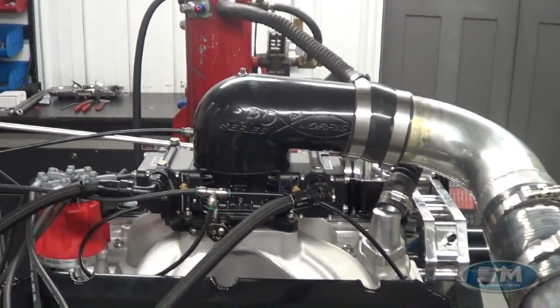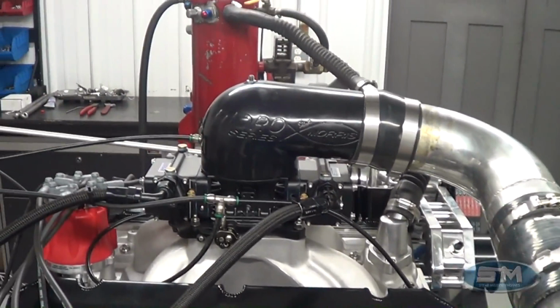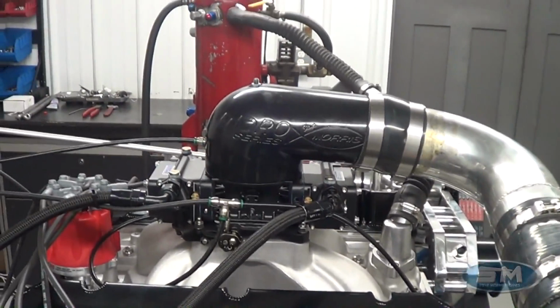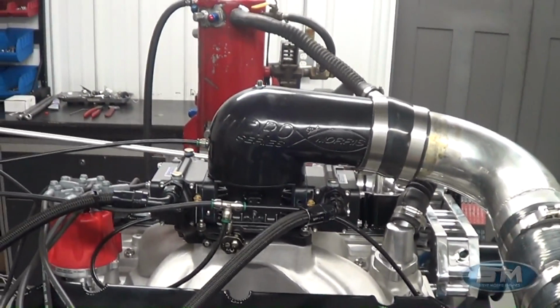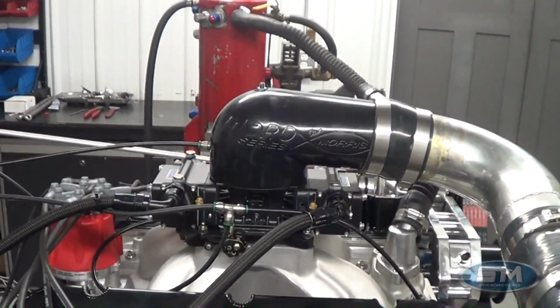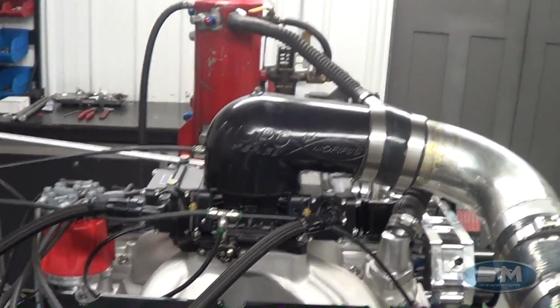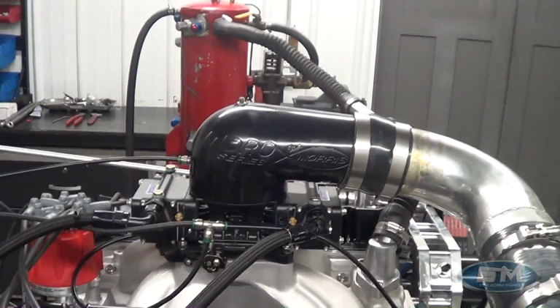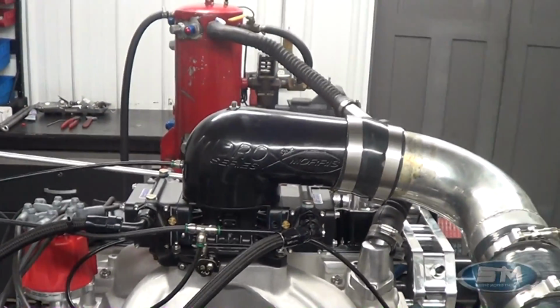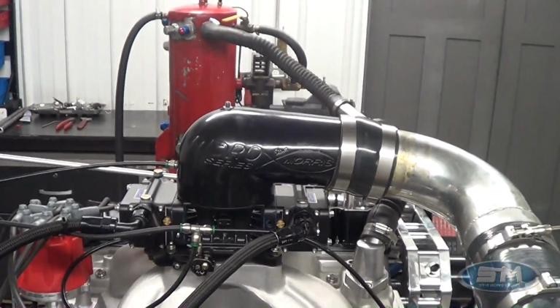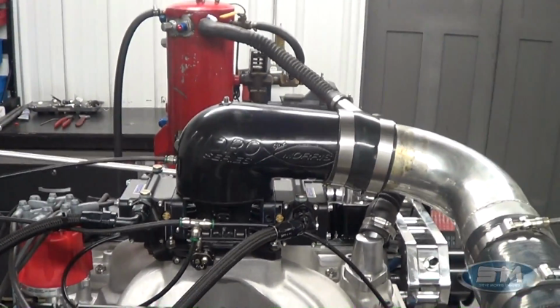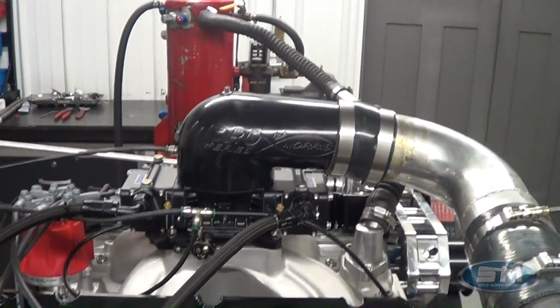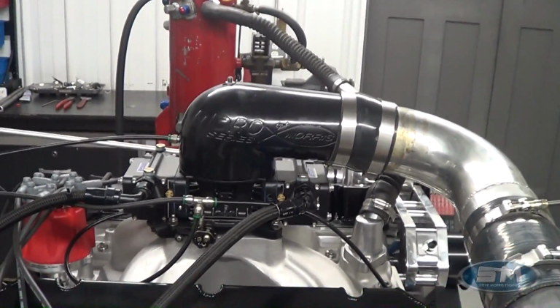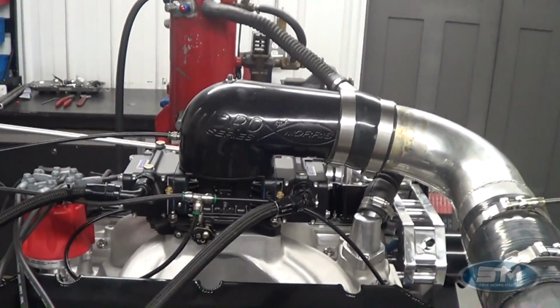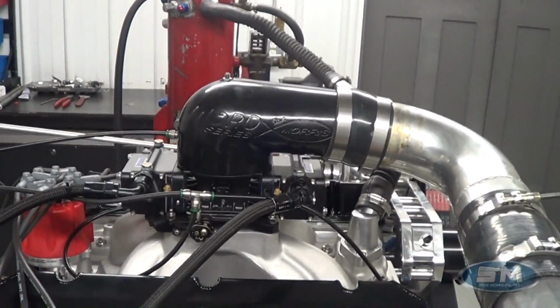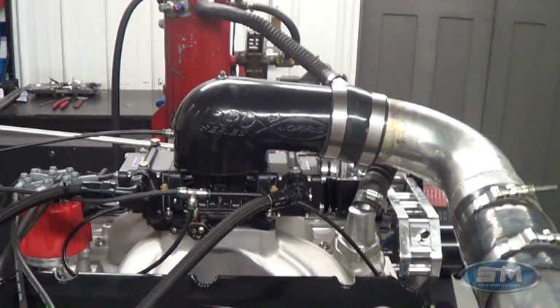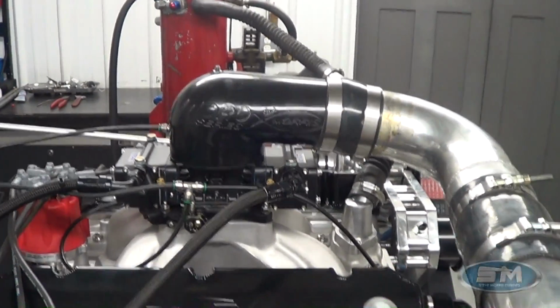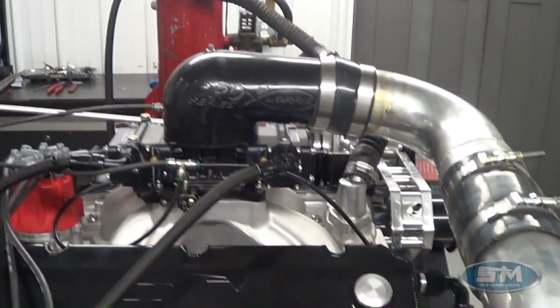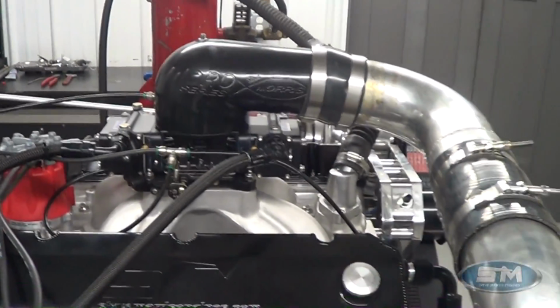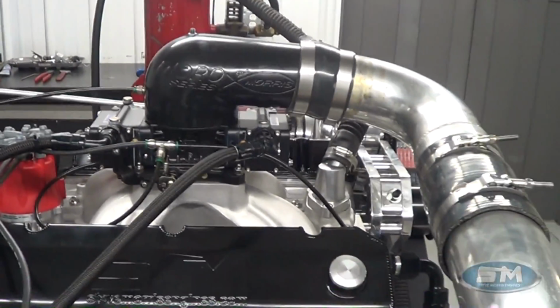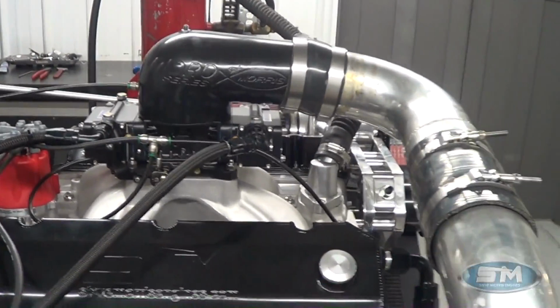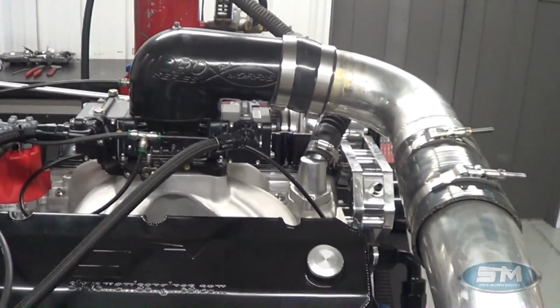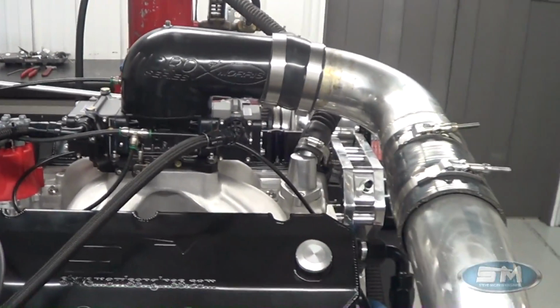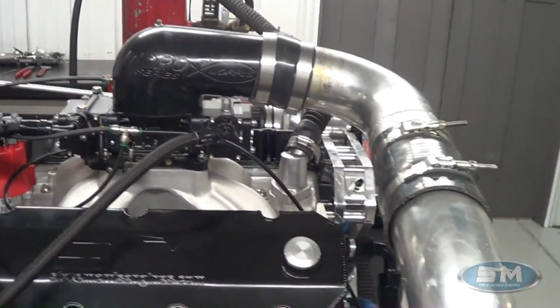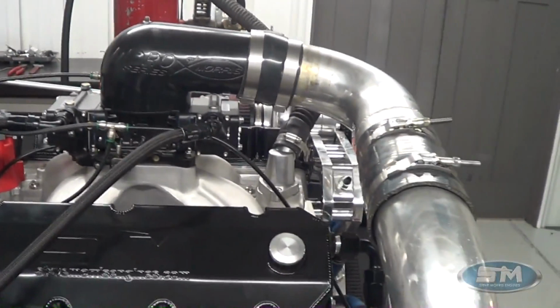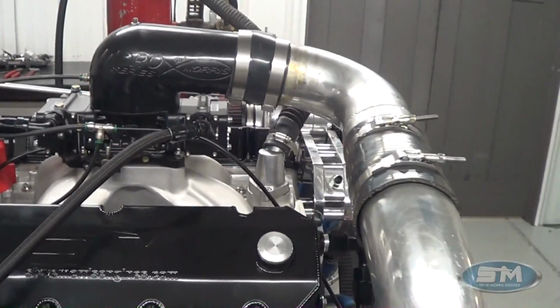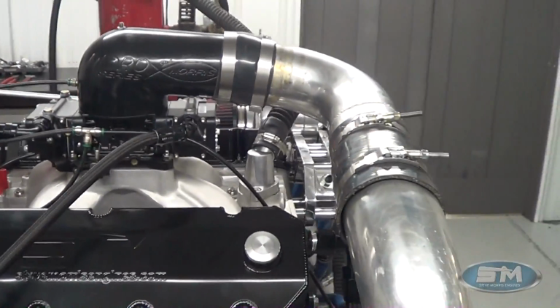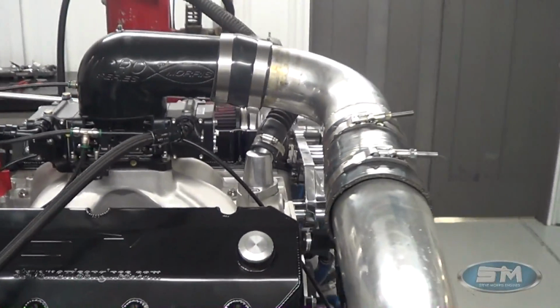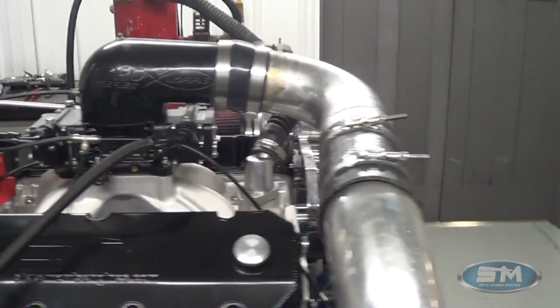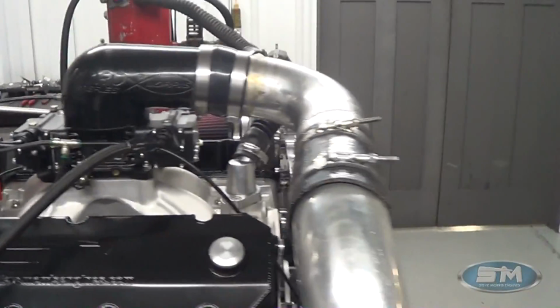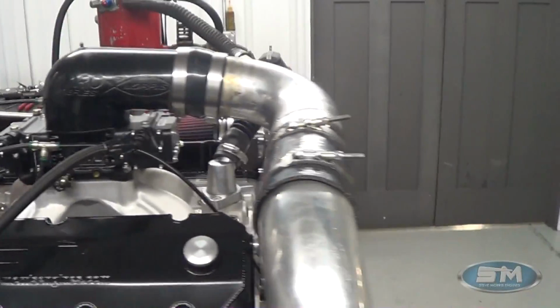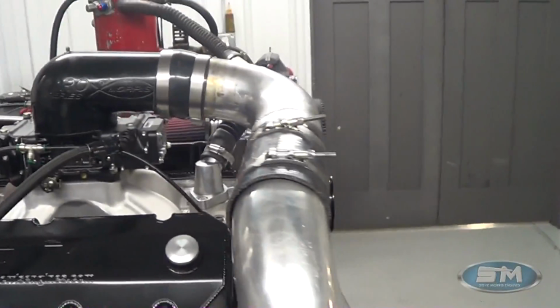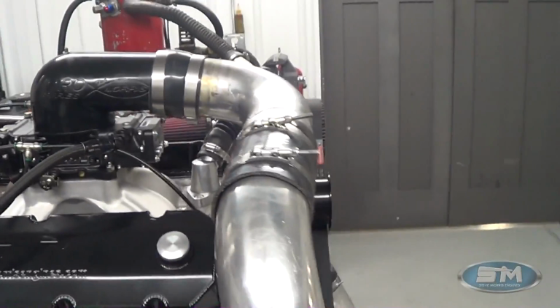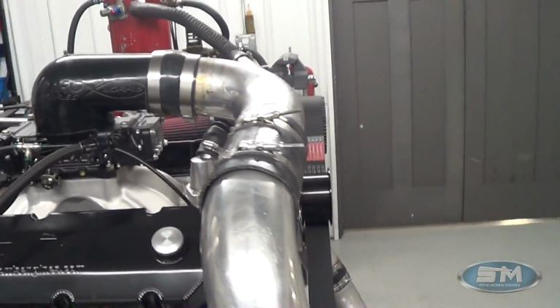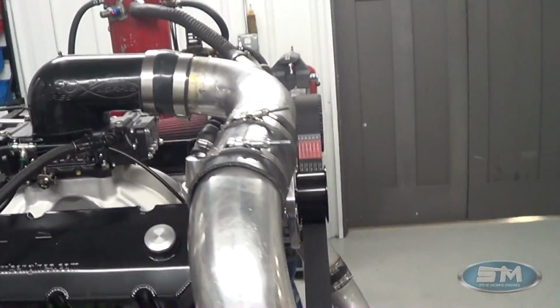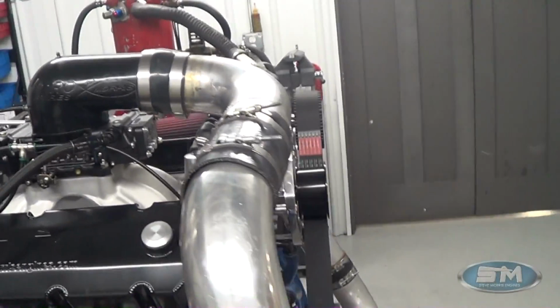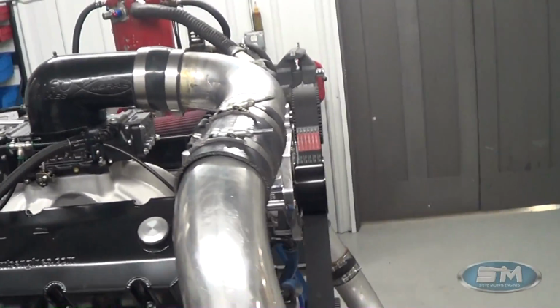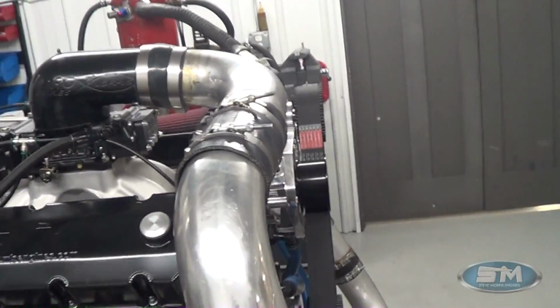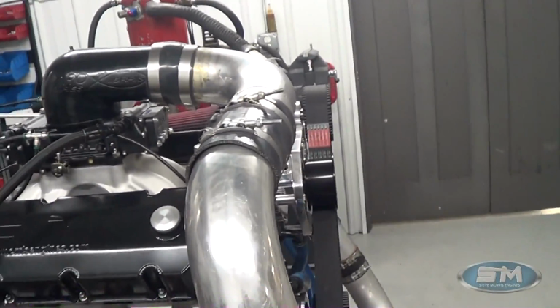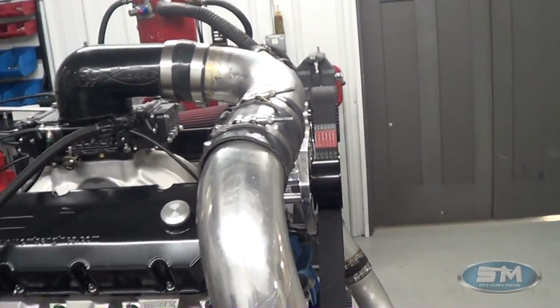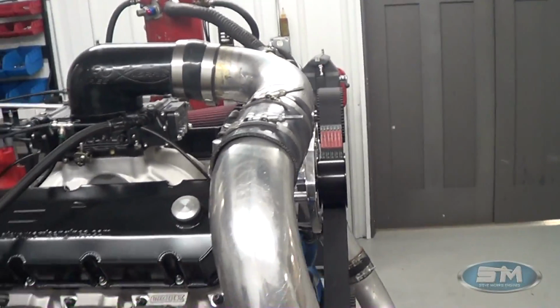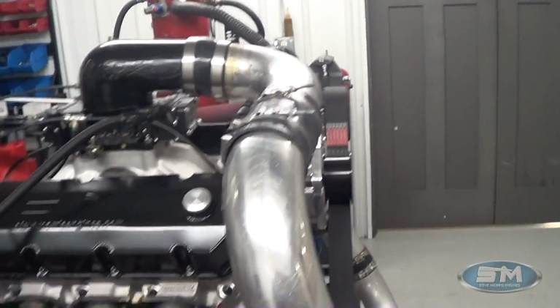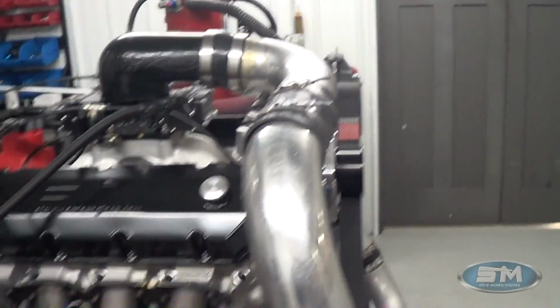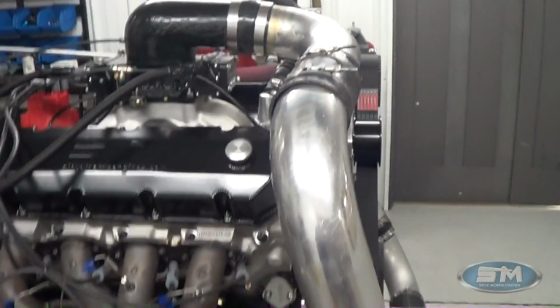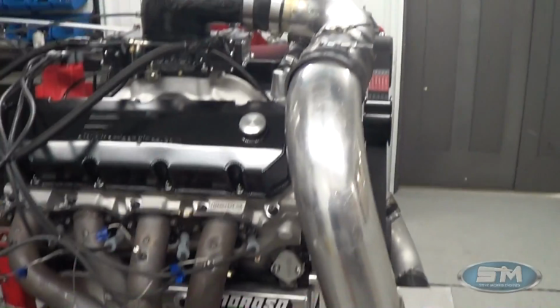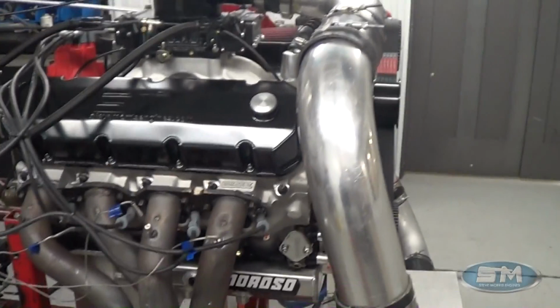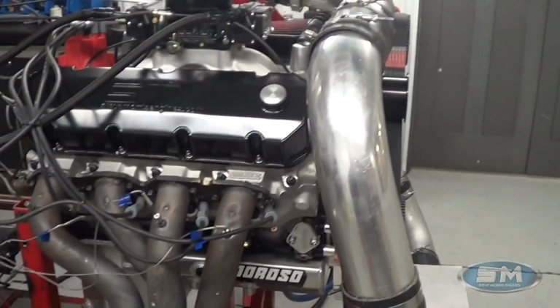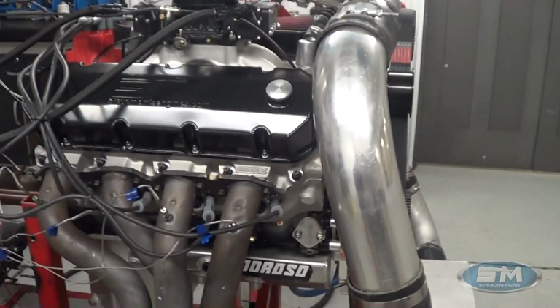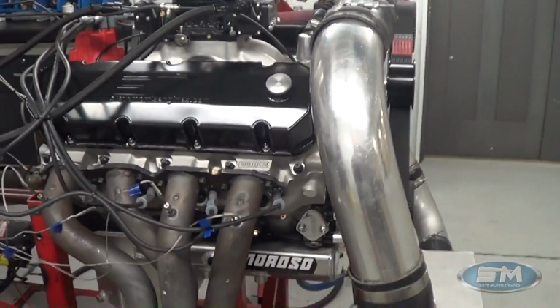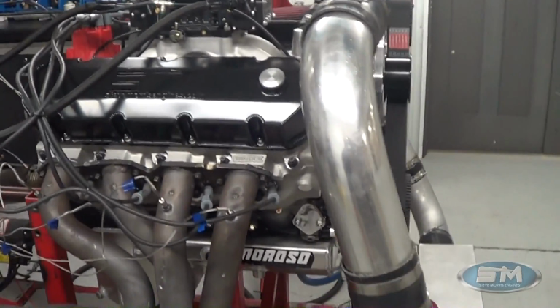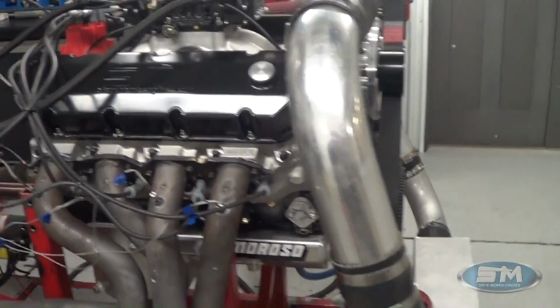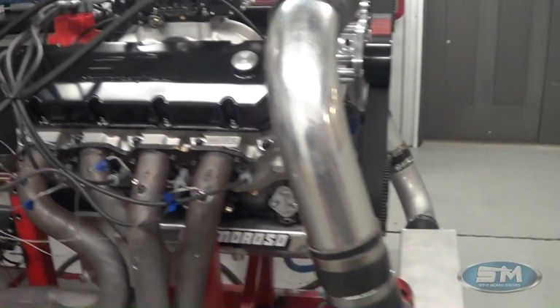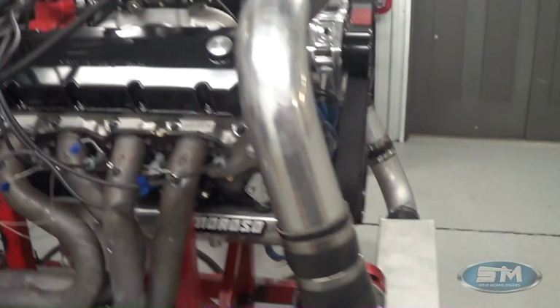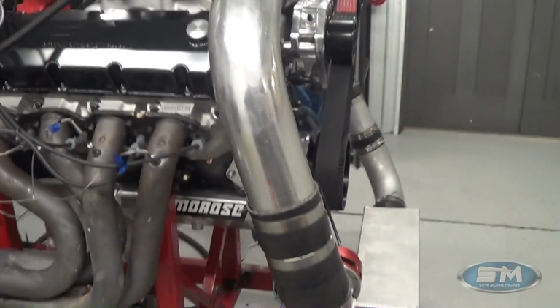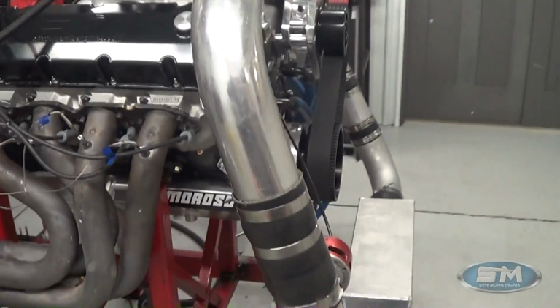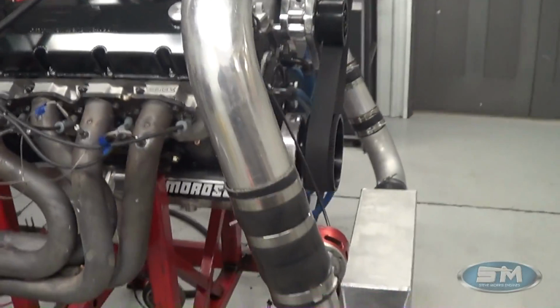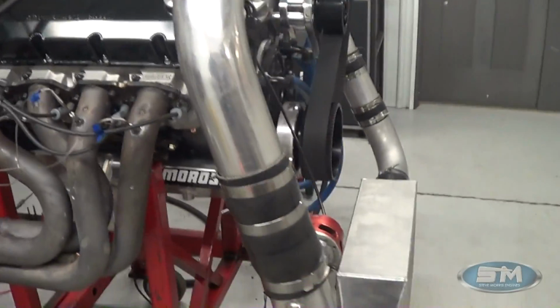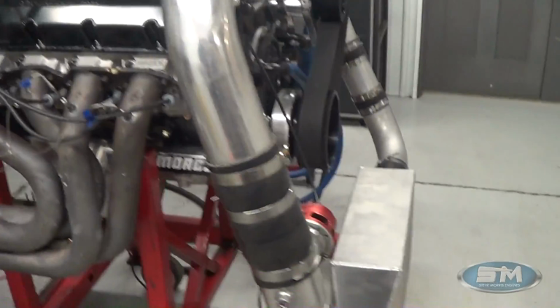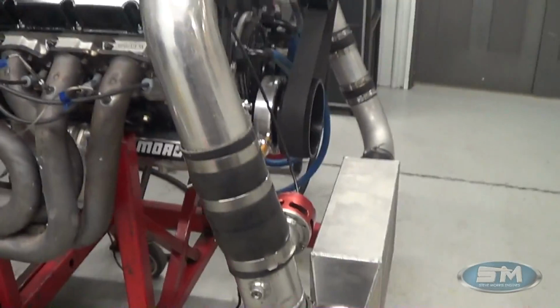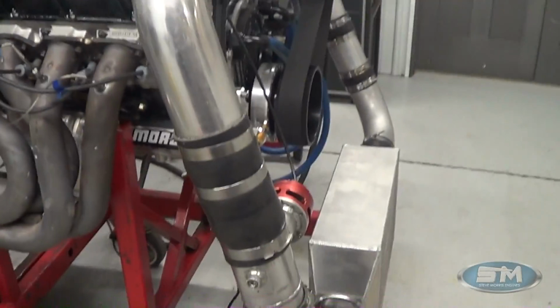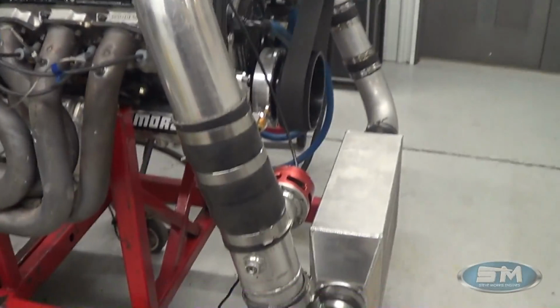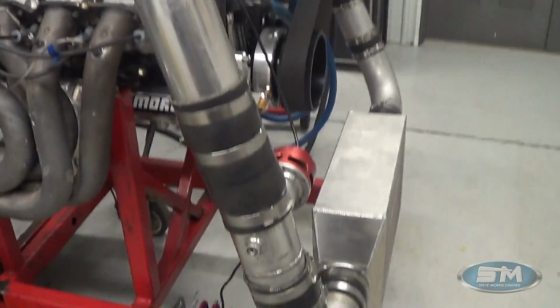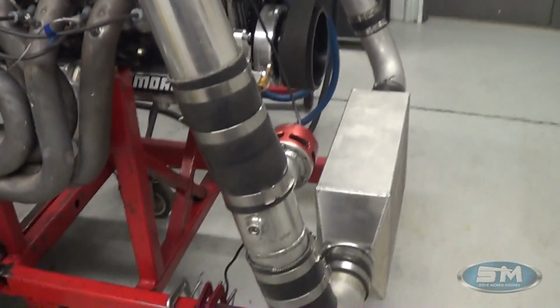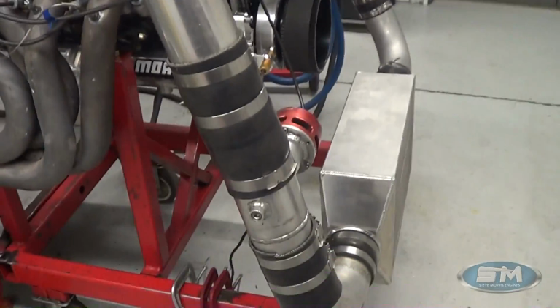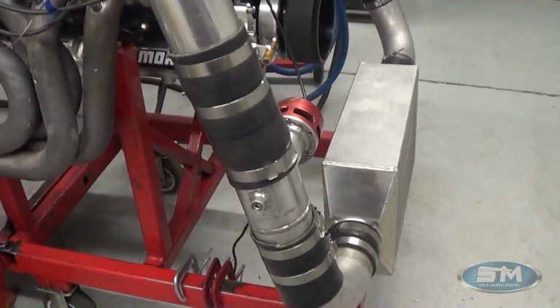This has a CSU carburetor. It's running on pump gas, 93 octane — it'll run on 92 also.